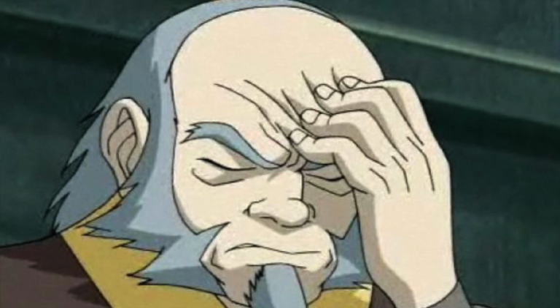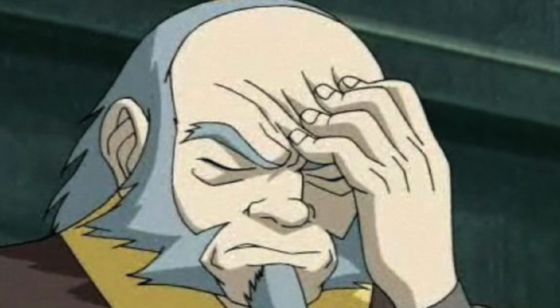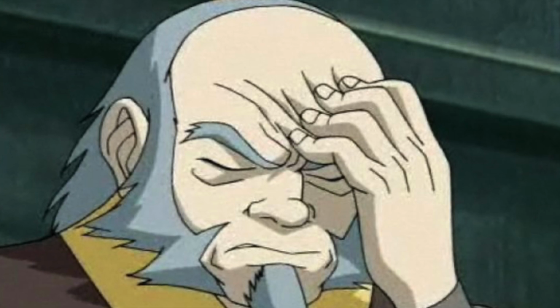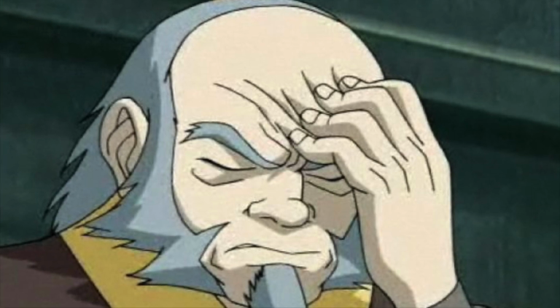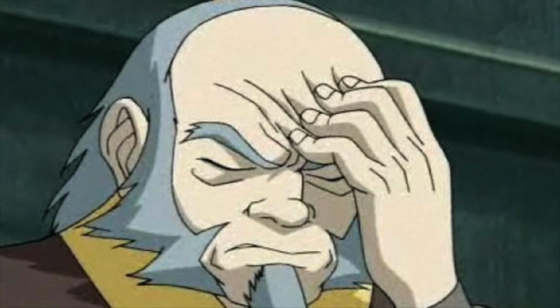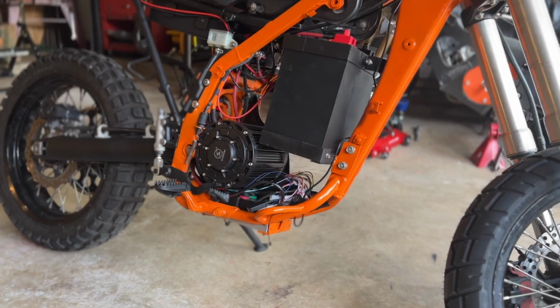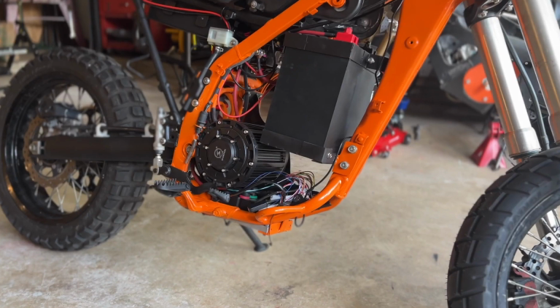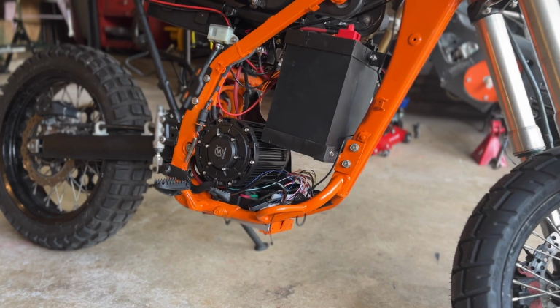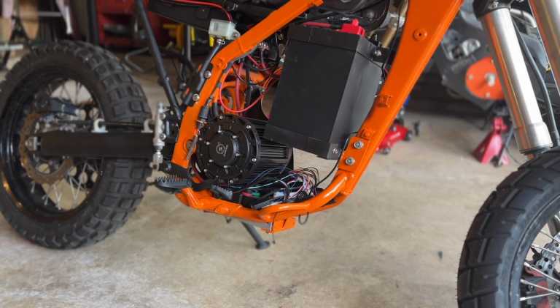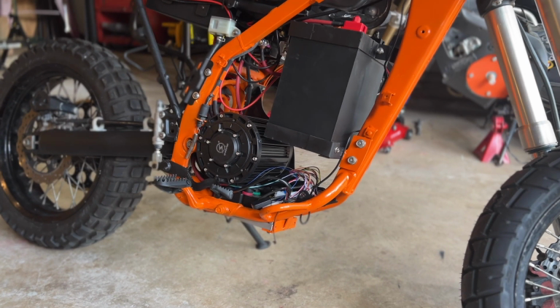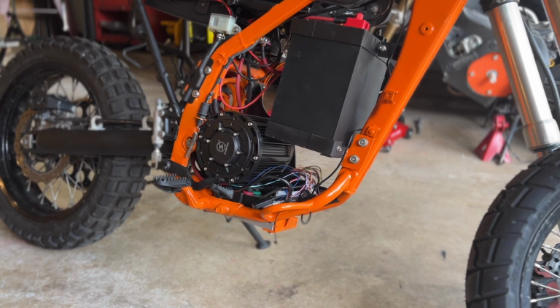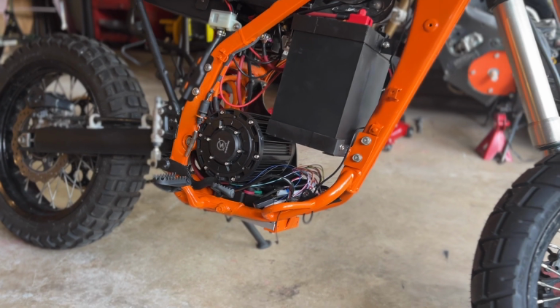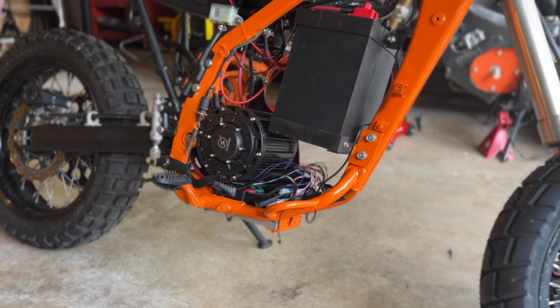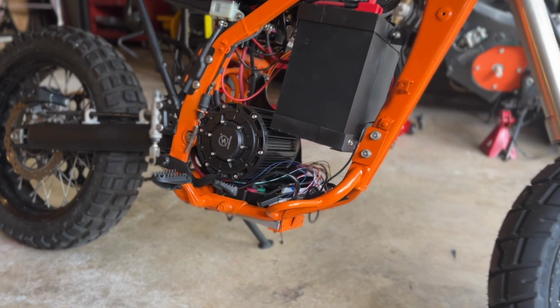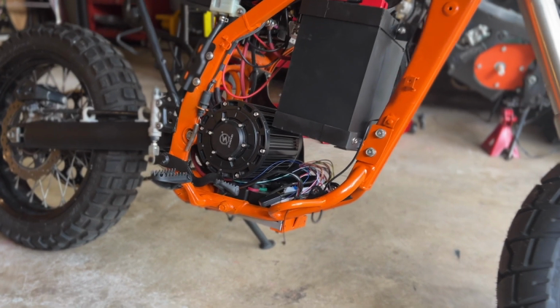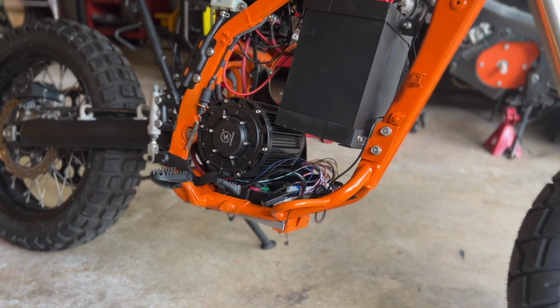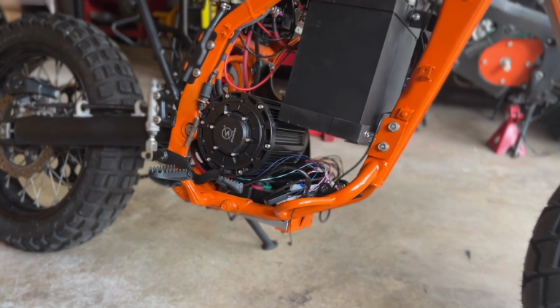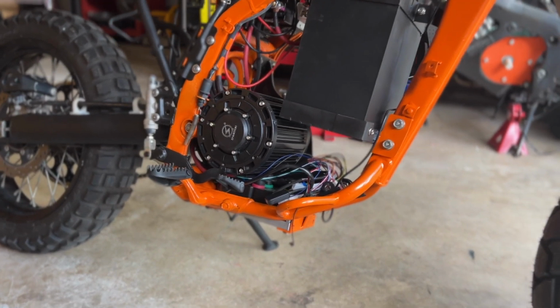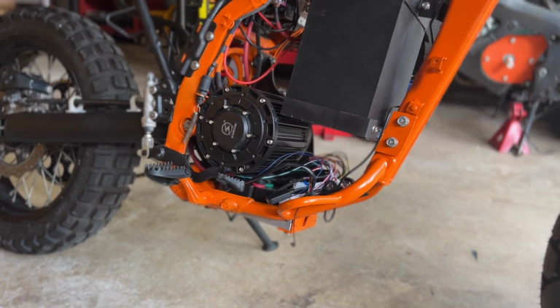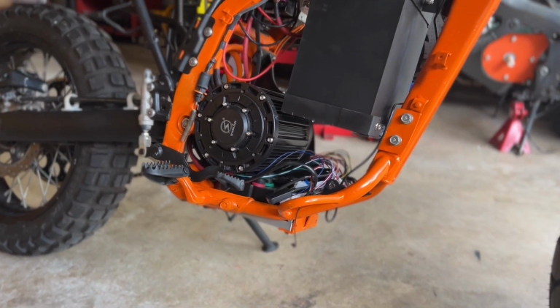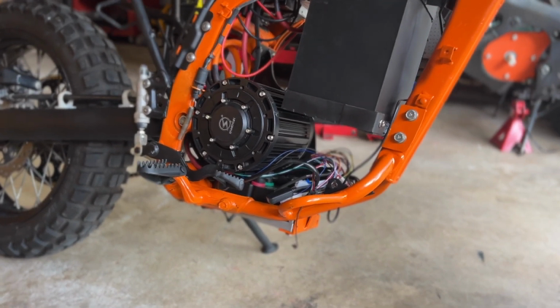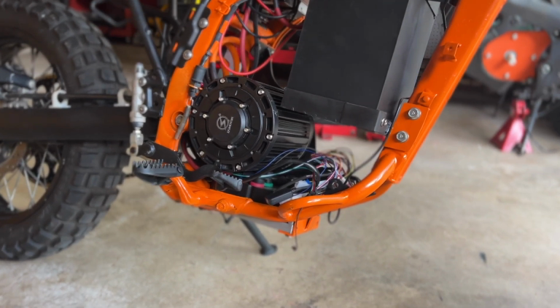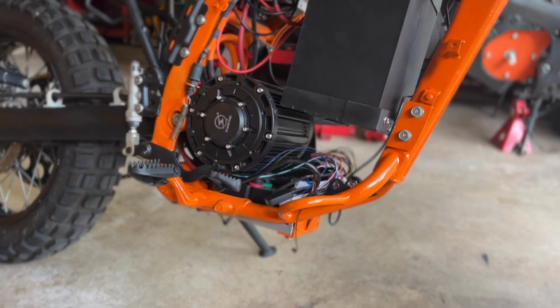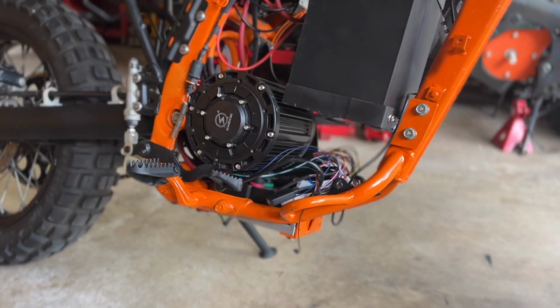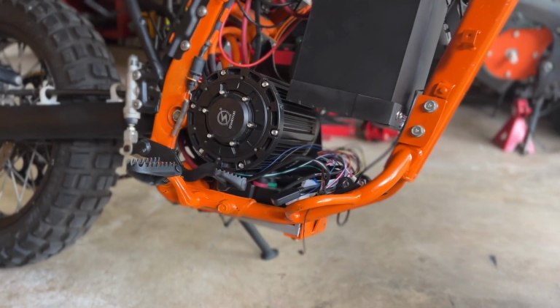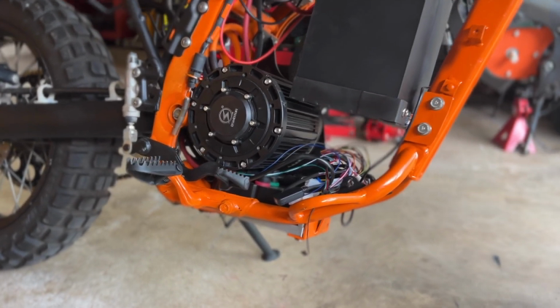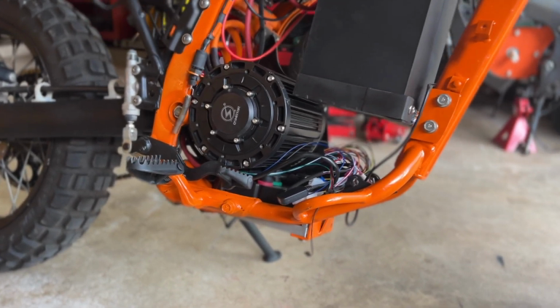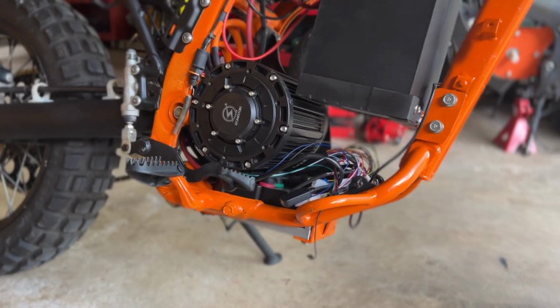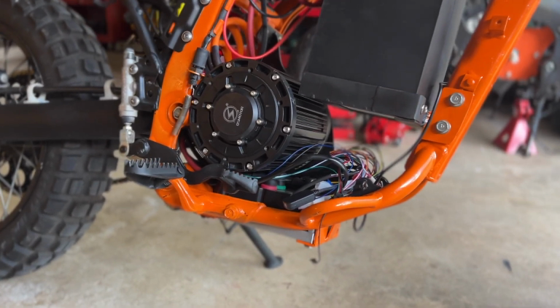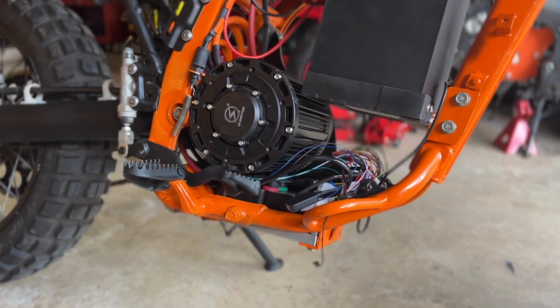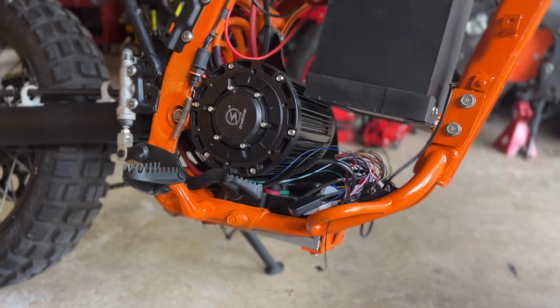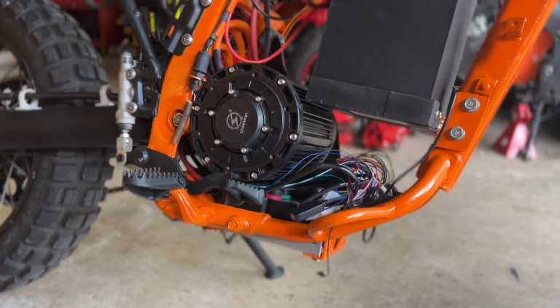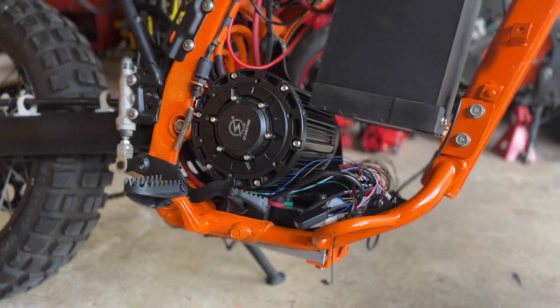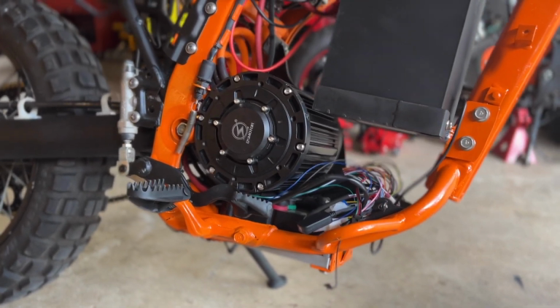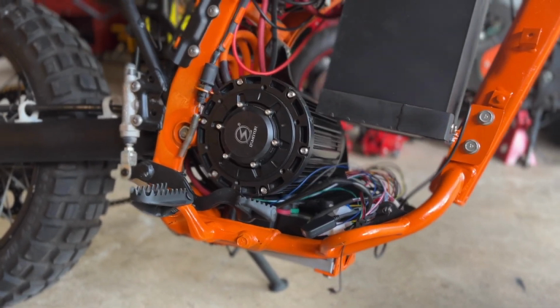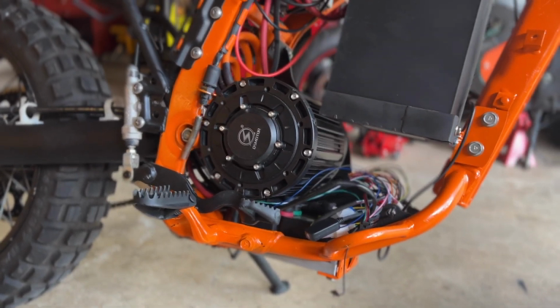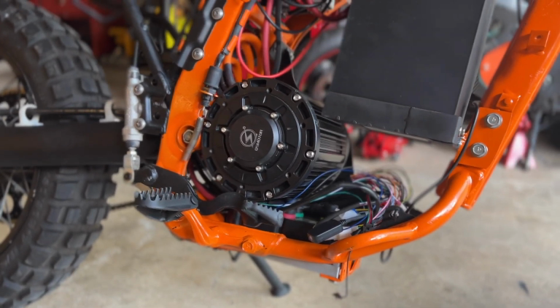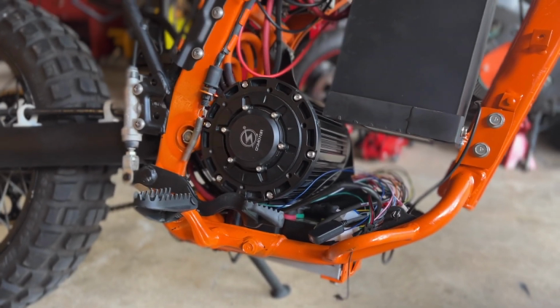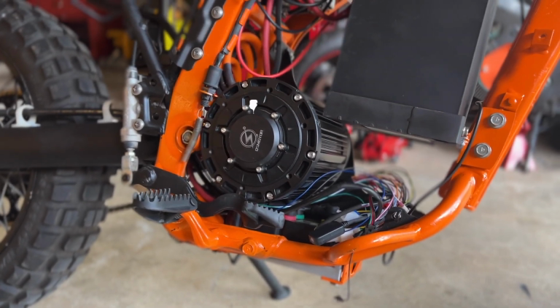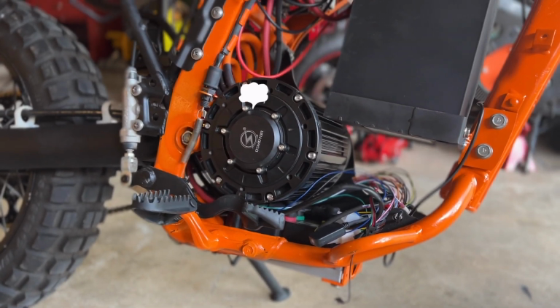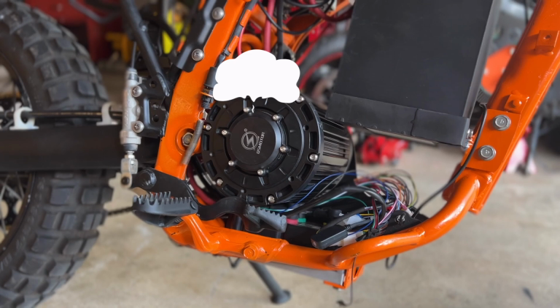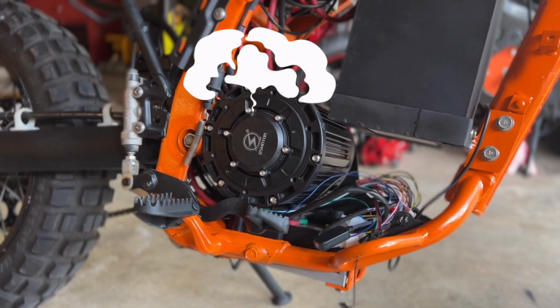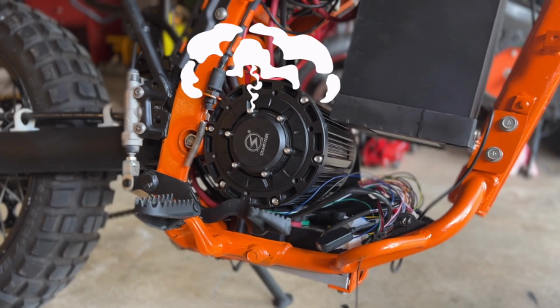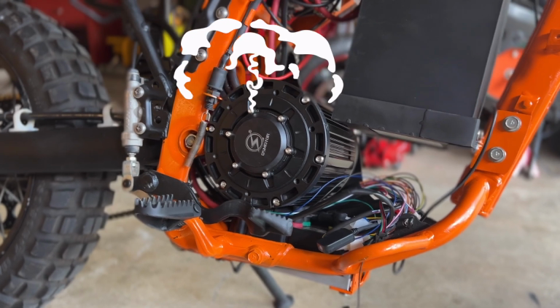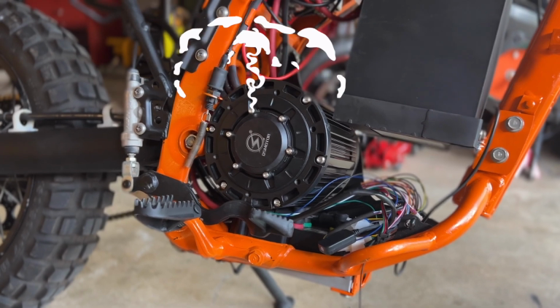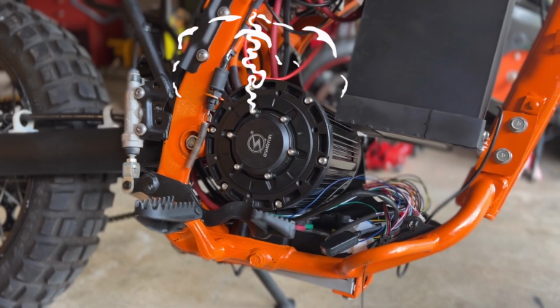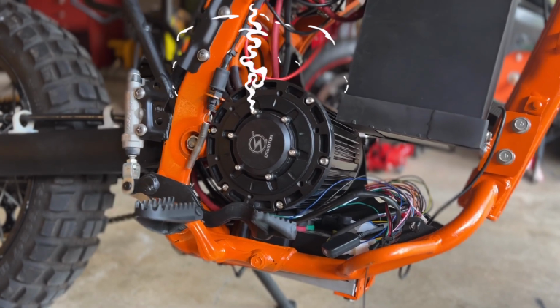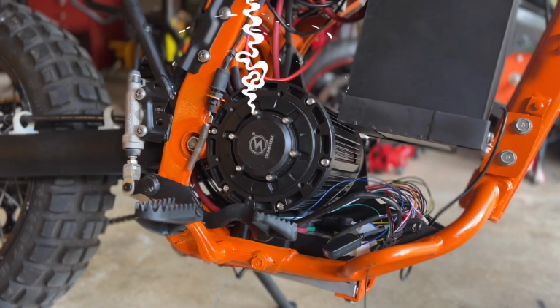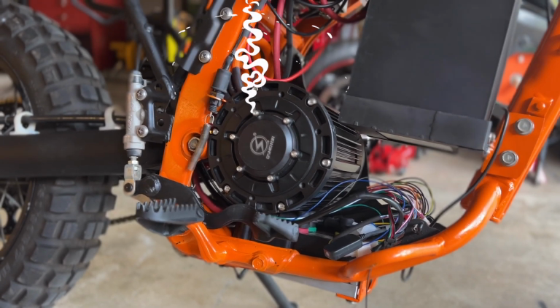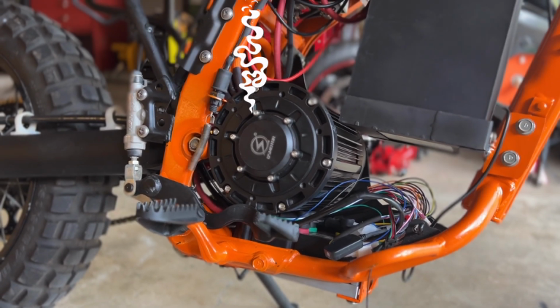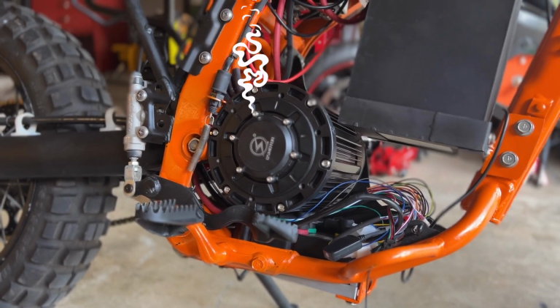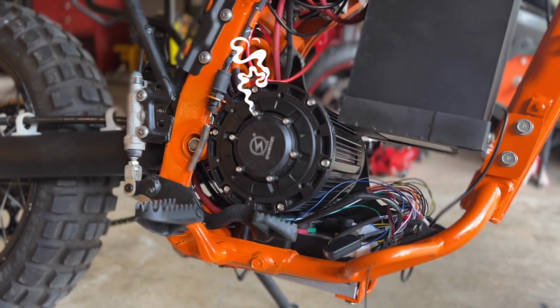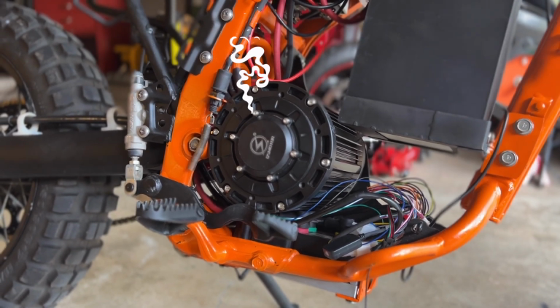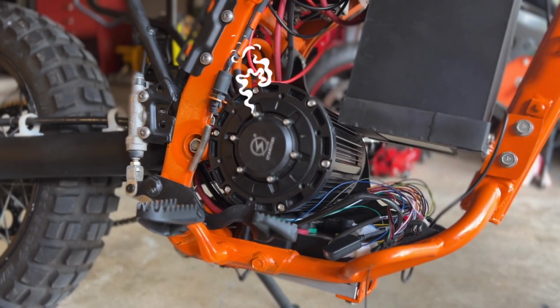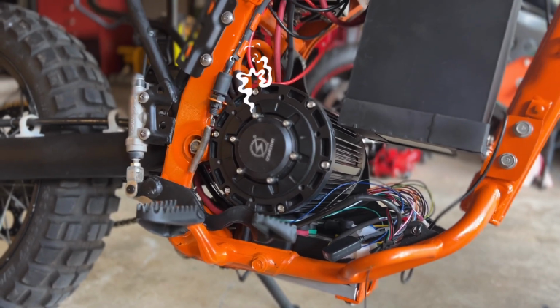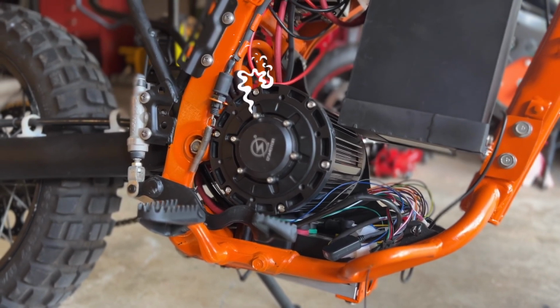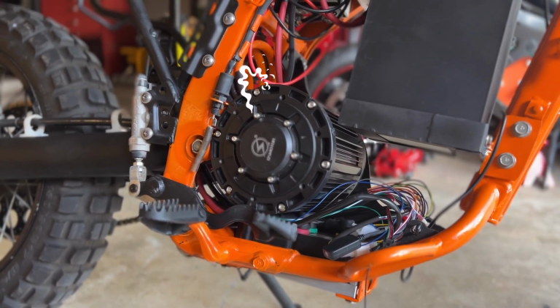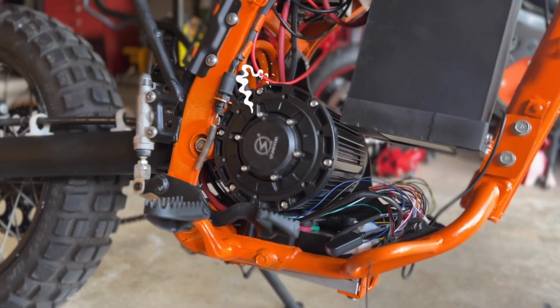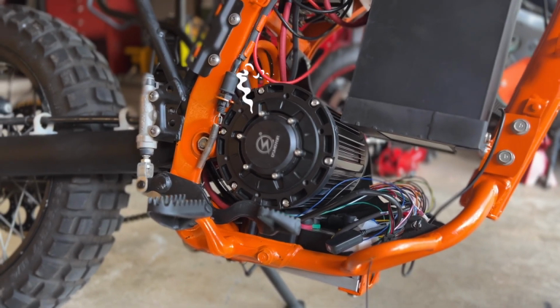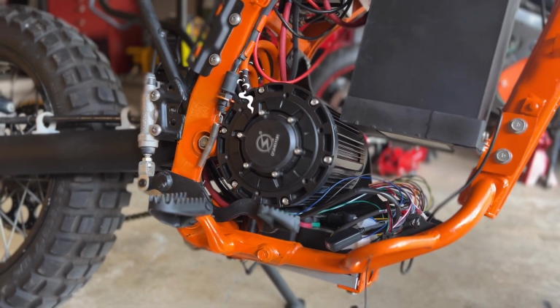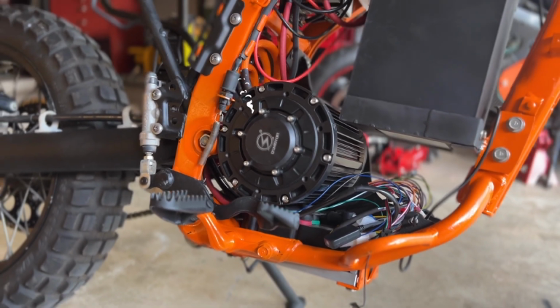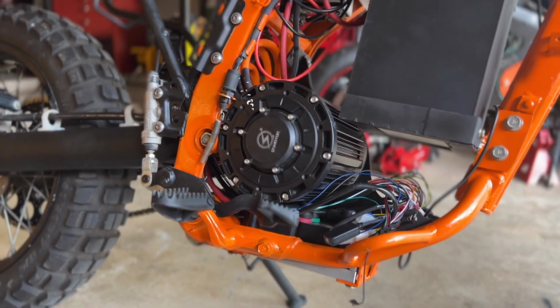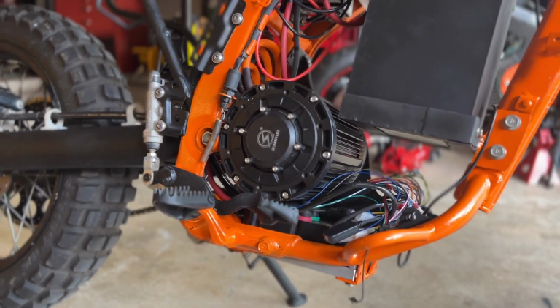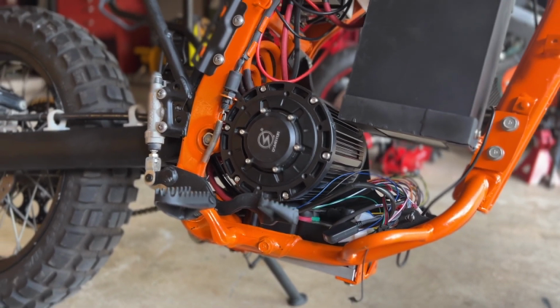The motor is dead. That's right — it is fried, unusable. This thing is a paperweight.